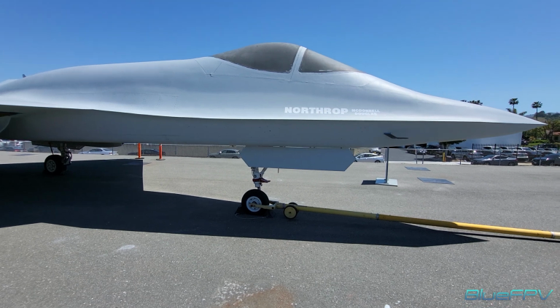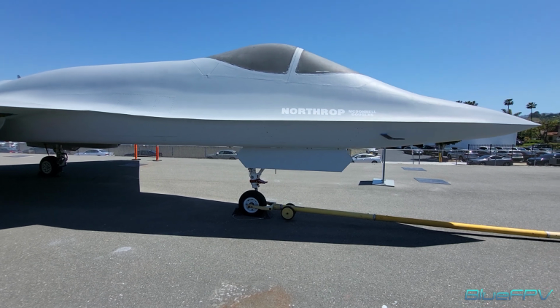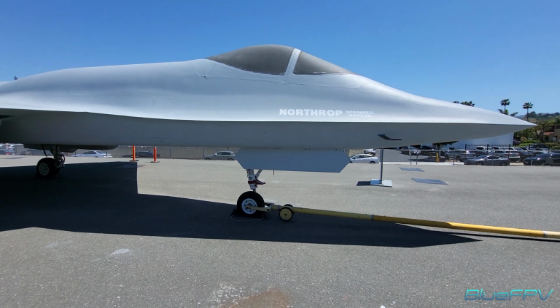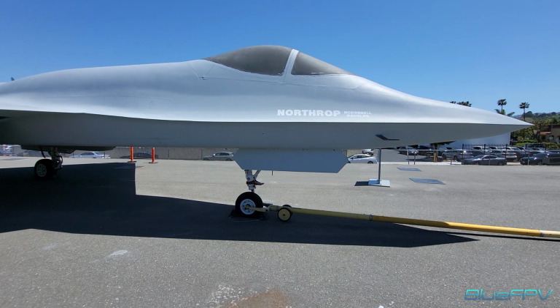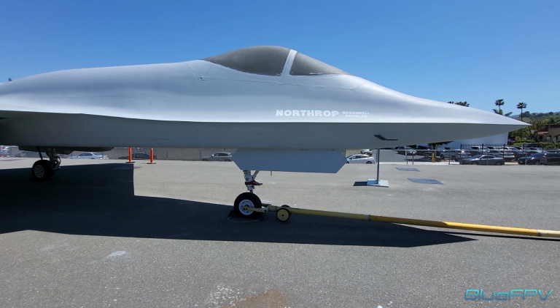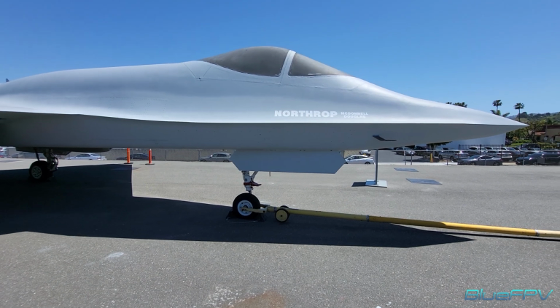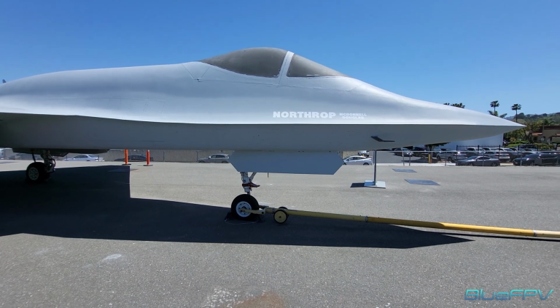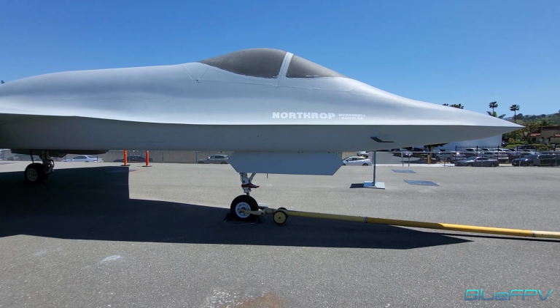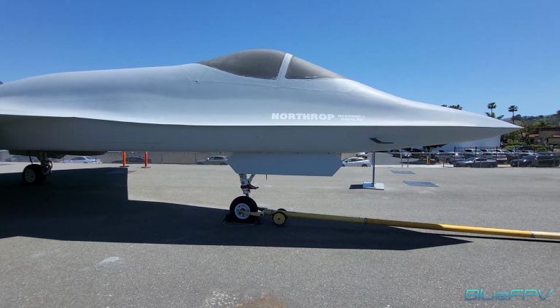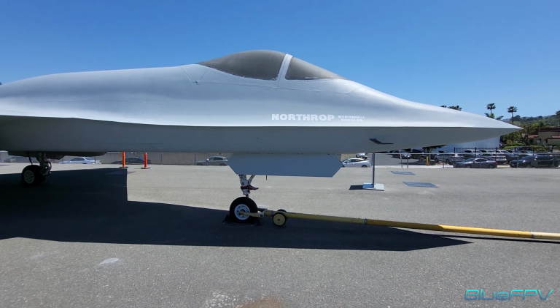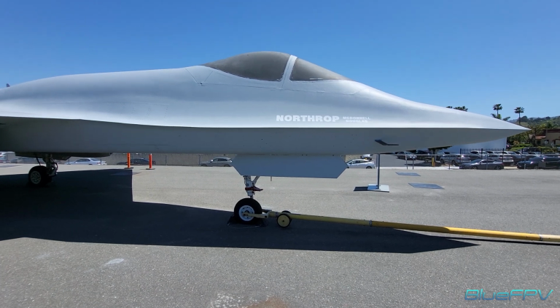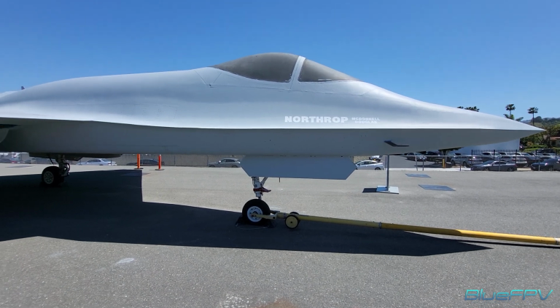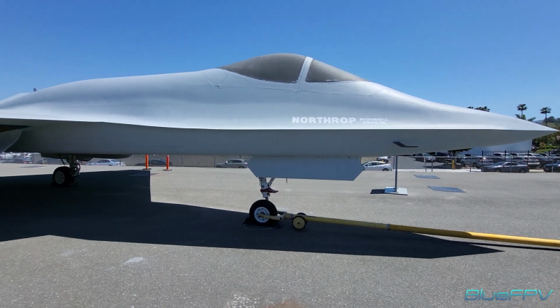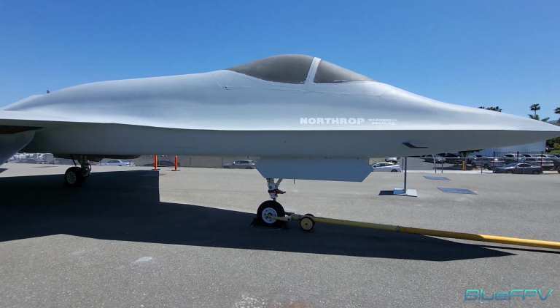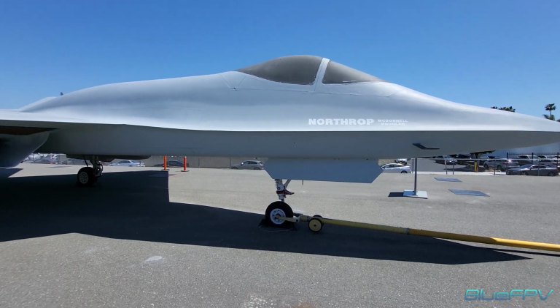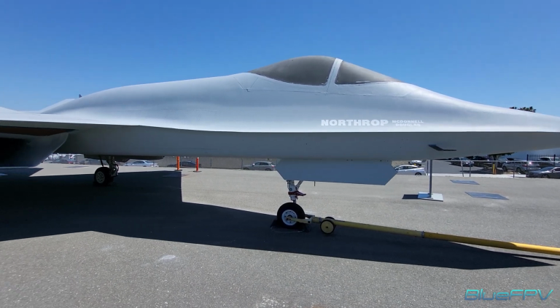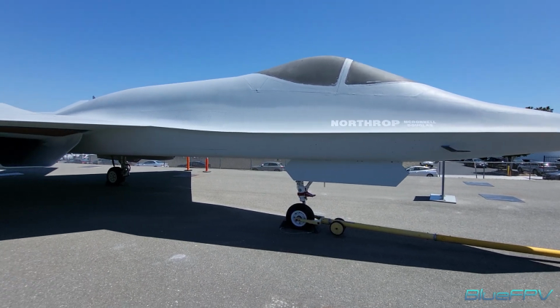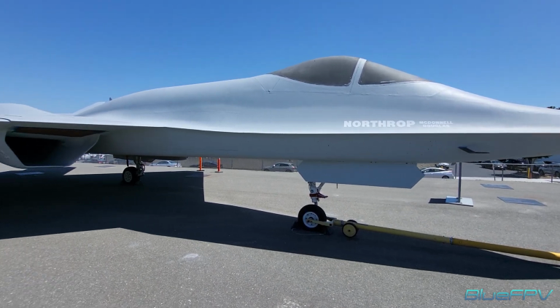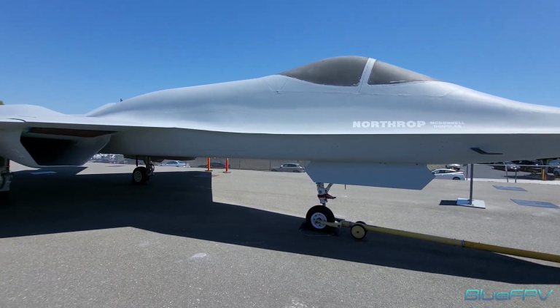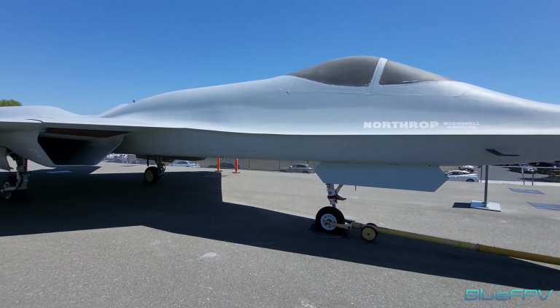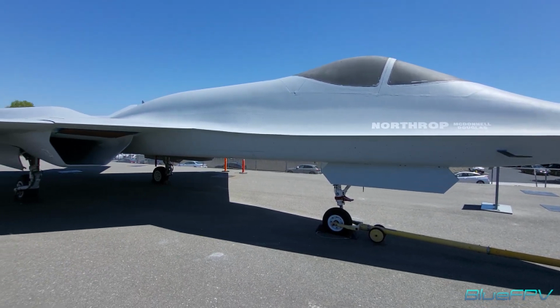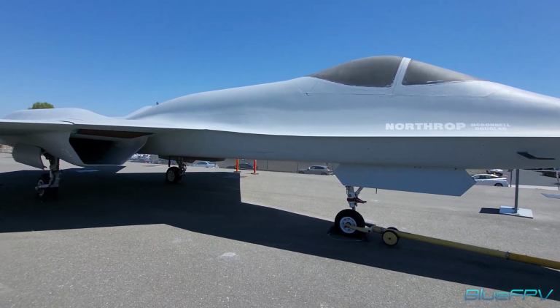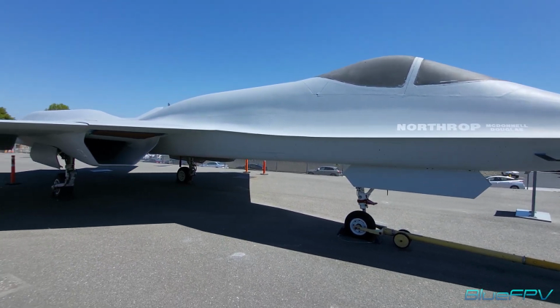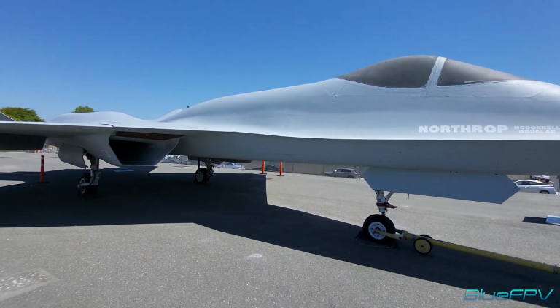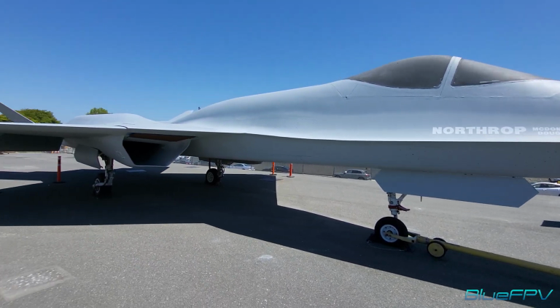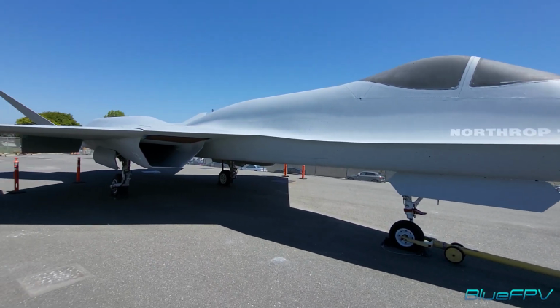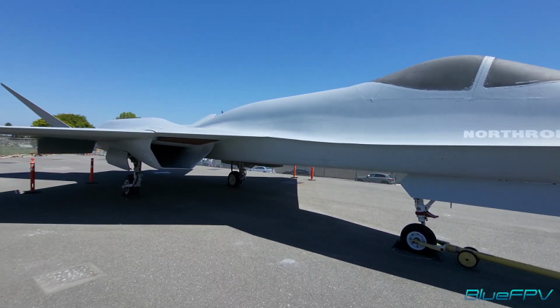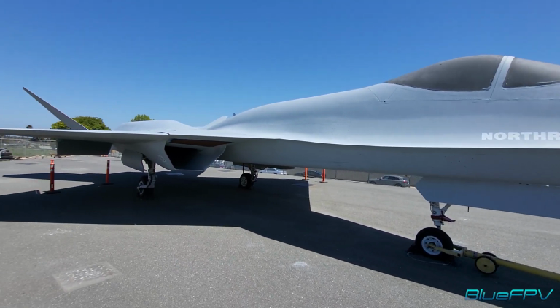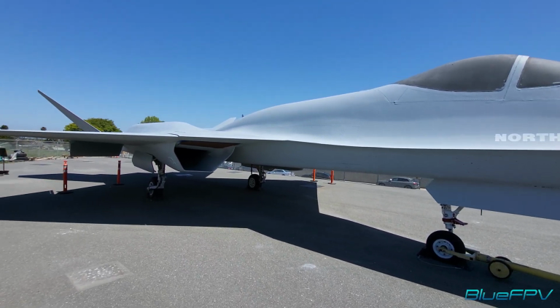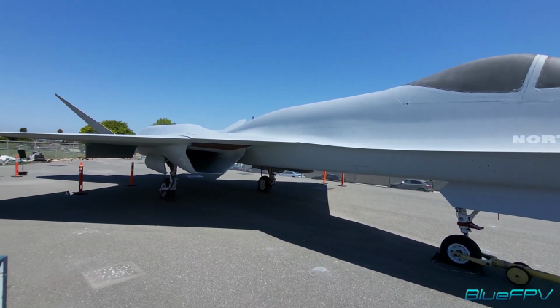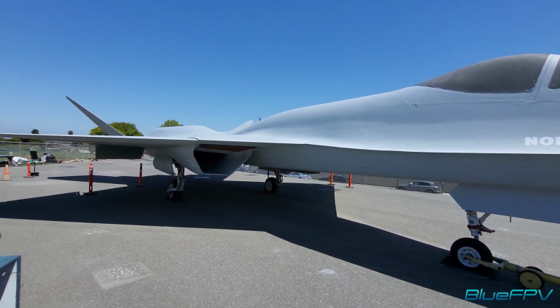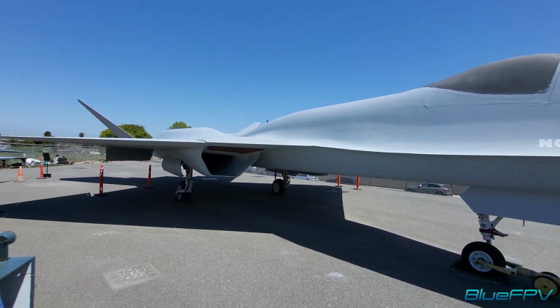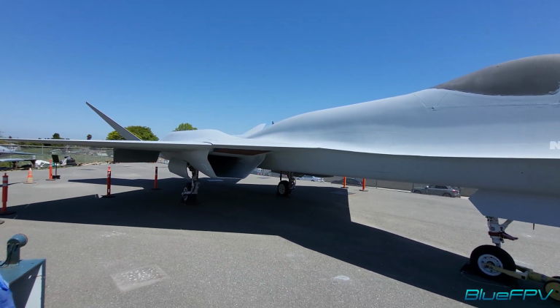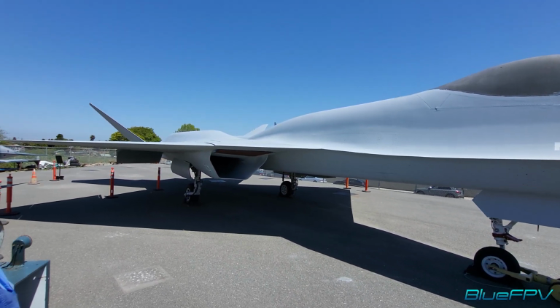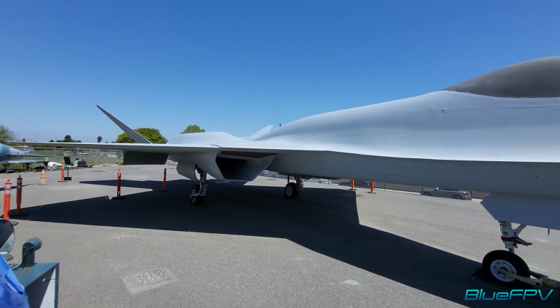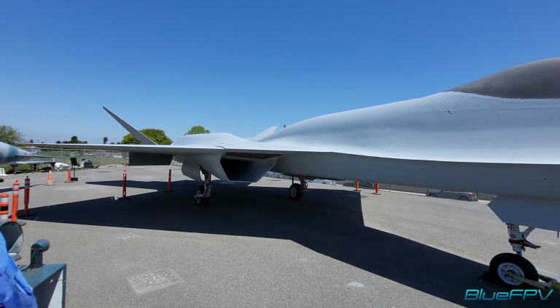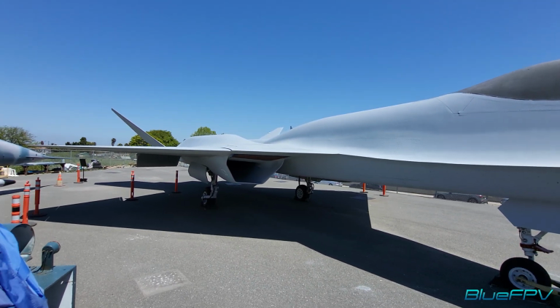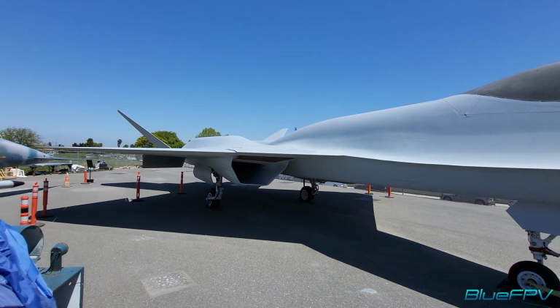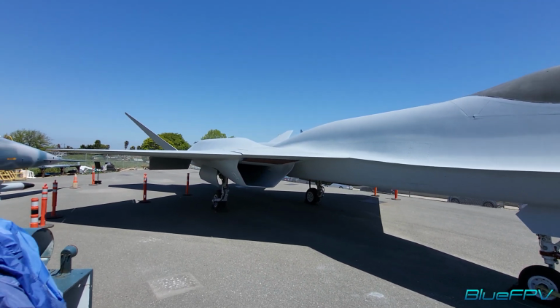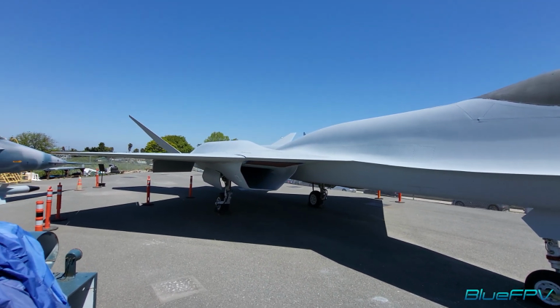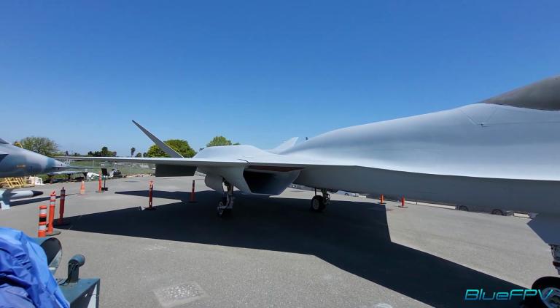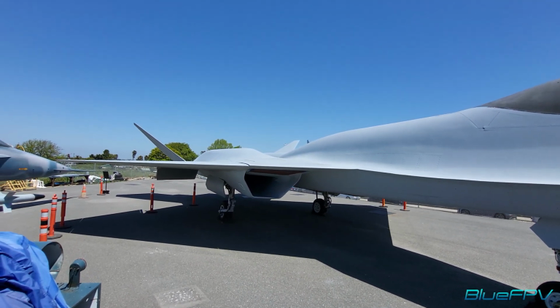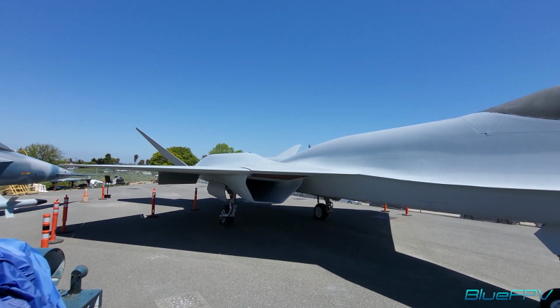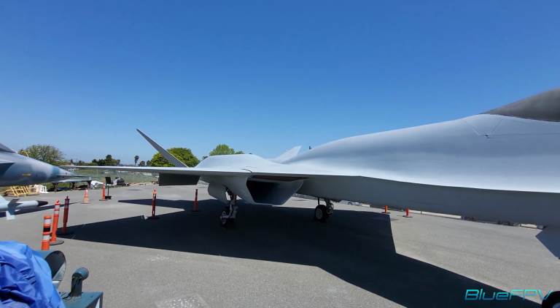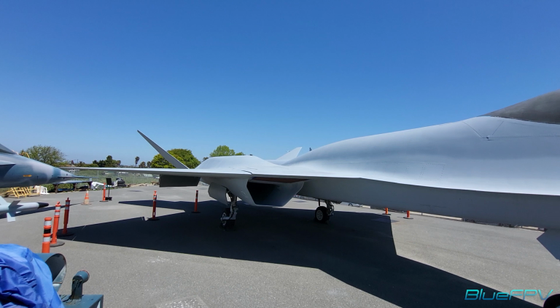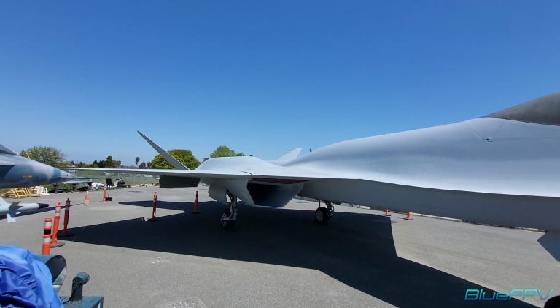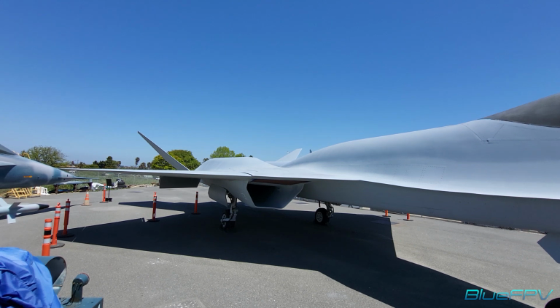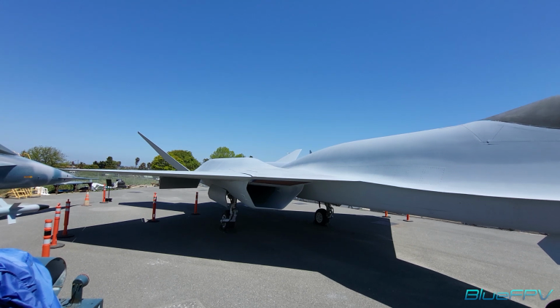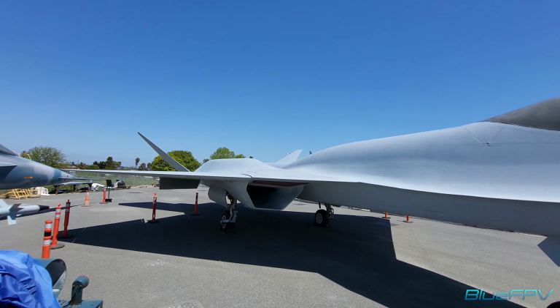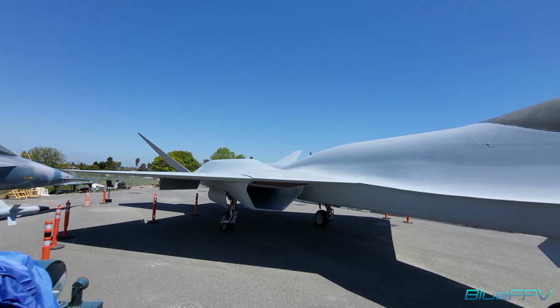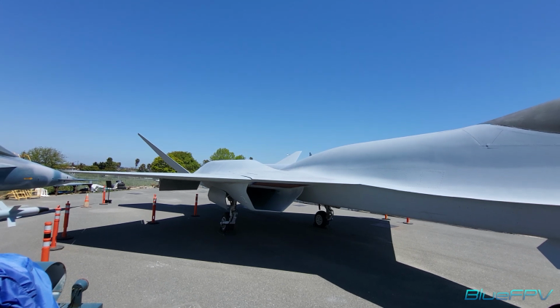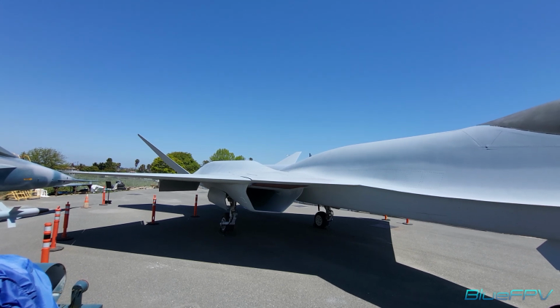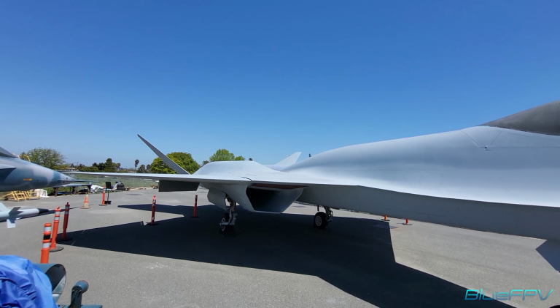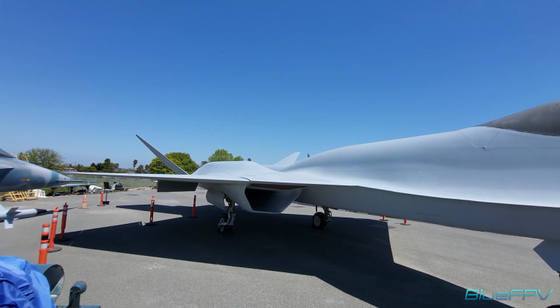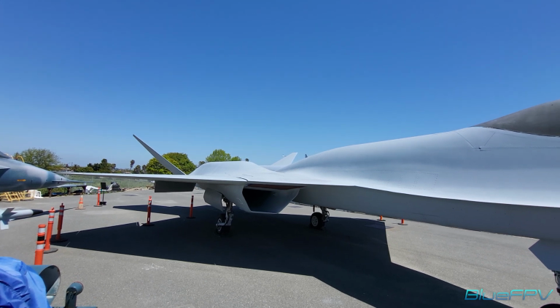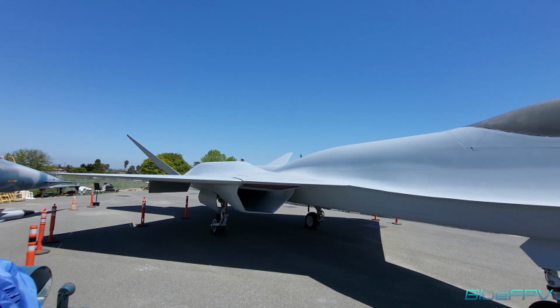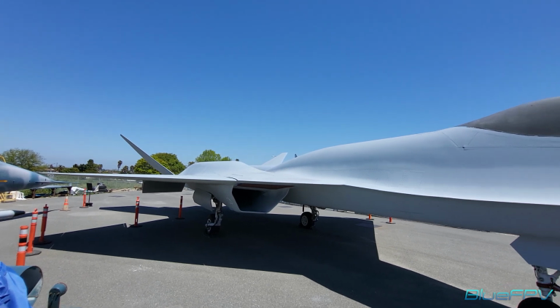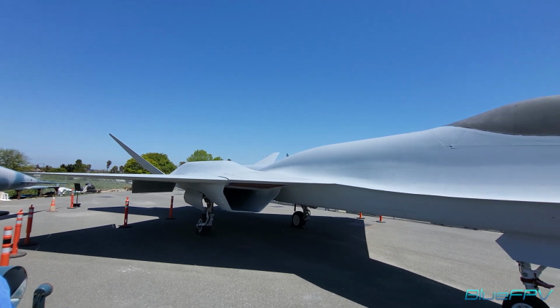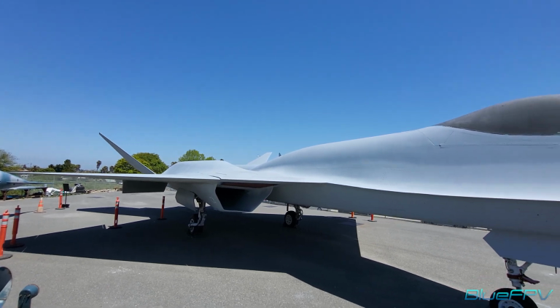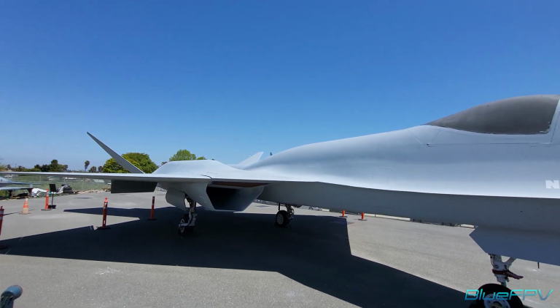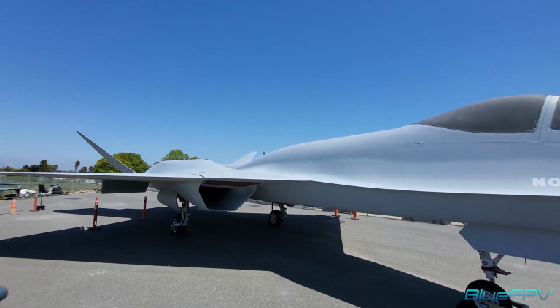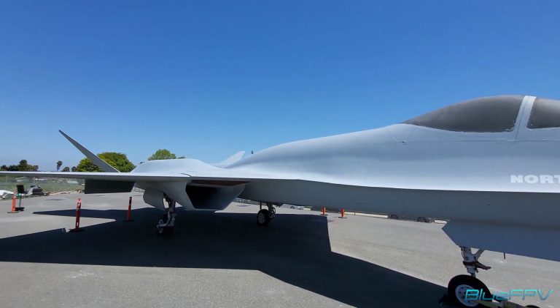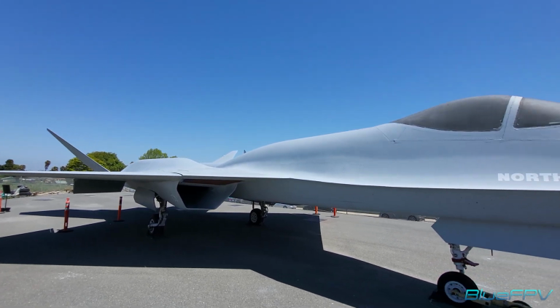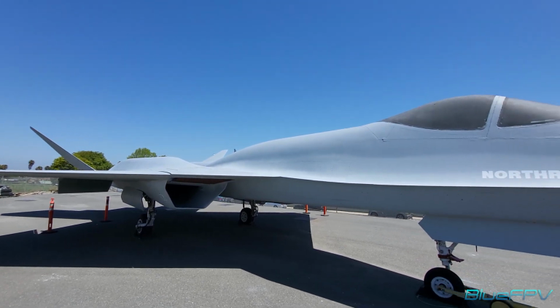The first one was dark grey, all dark grey. It was called the Black Unit and this one was called the Grey Ghost.